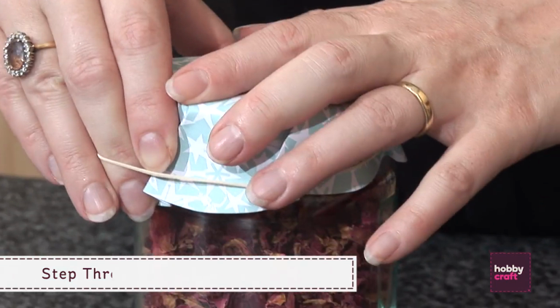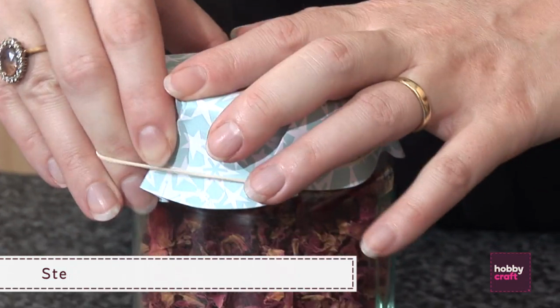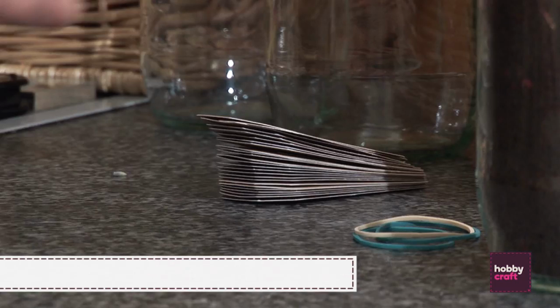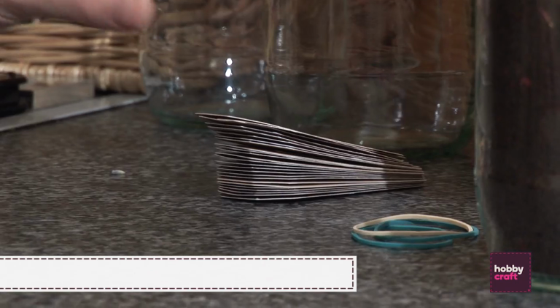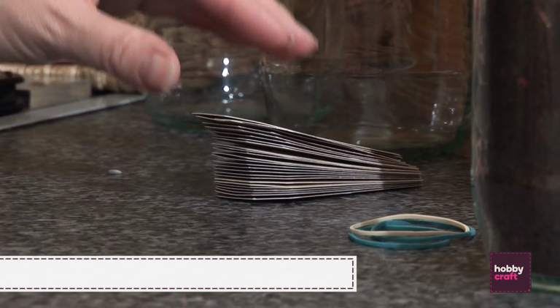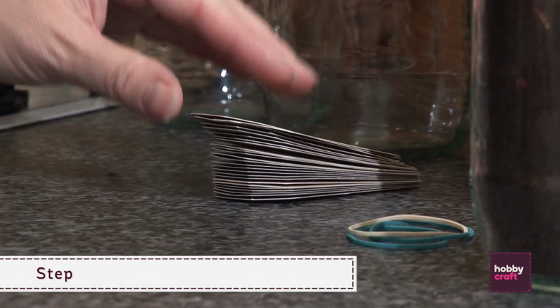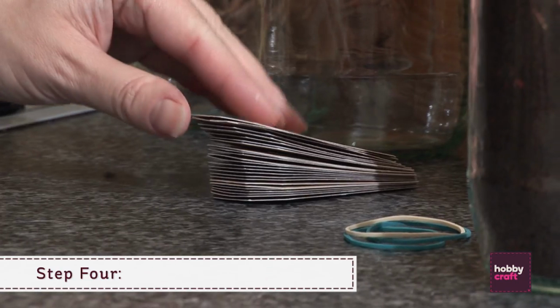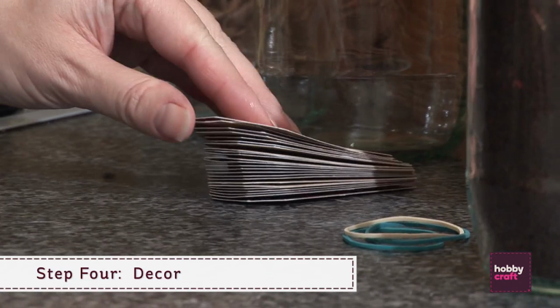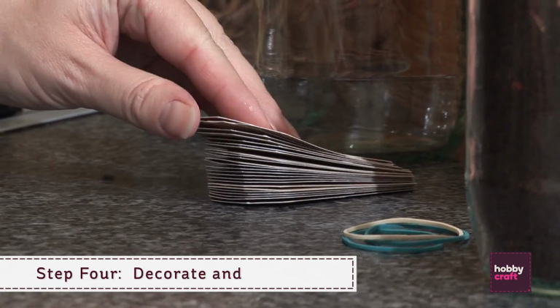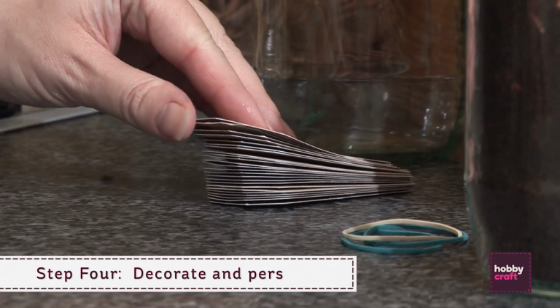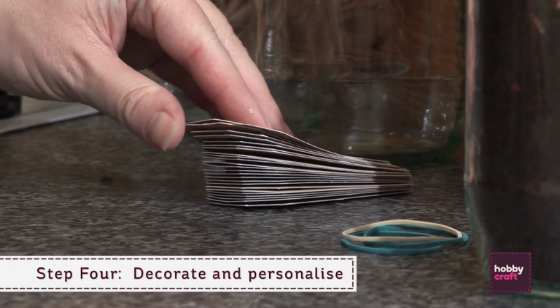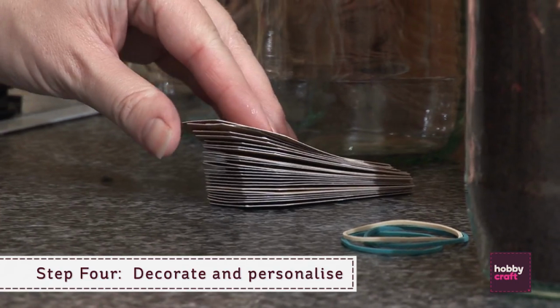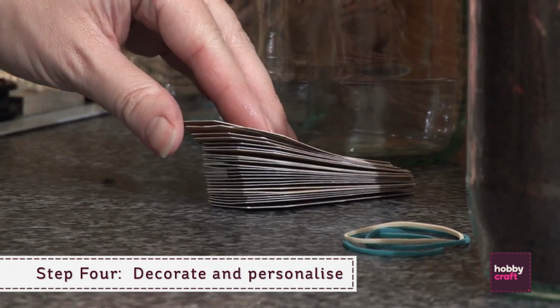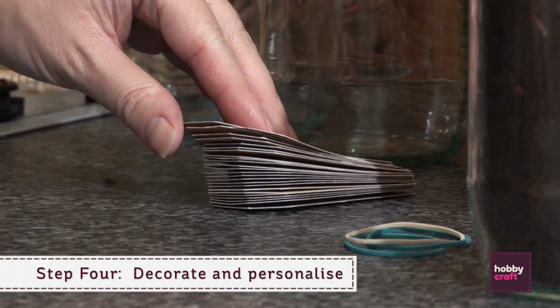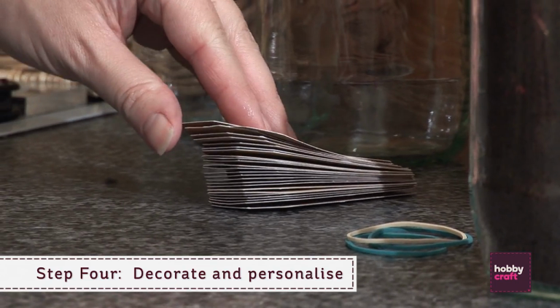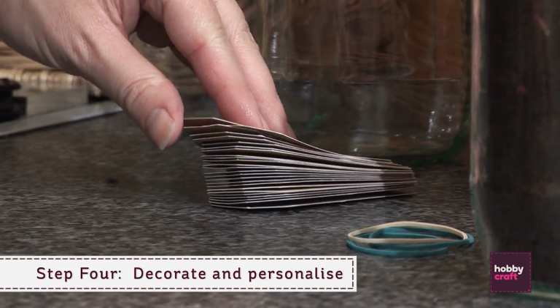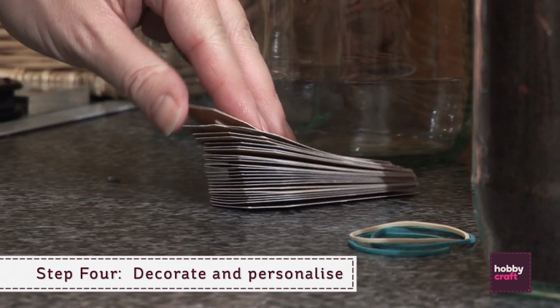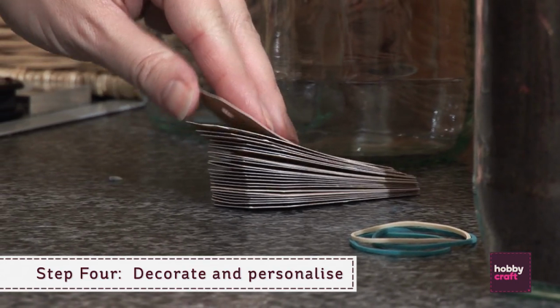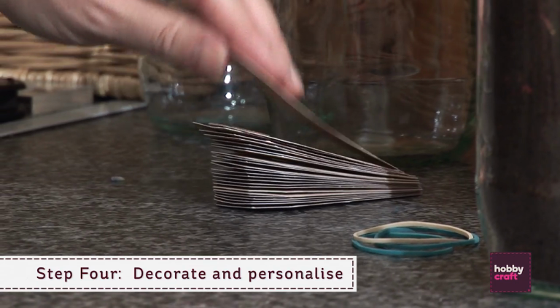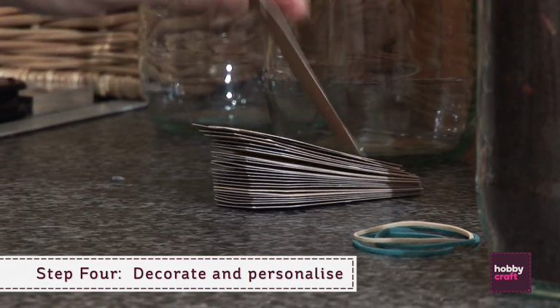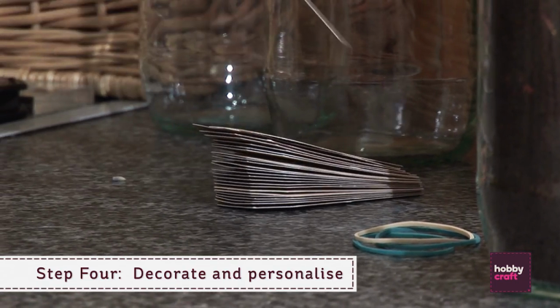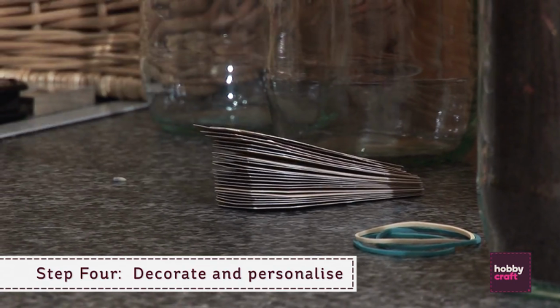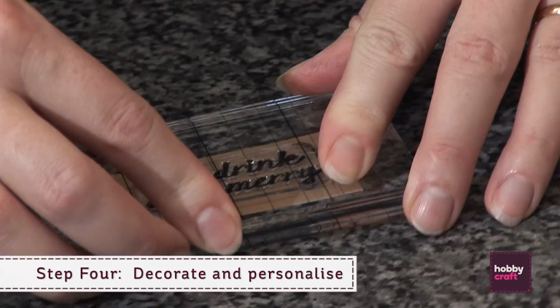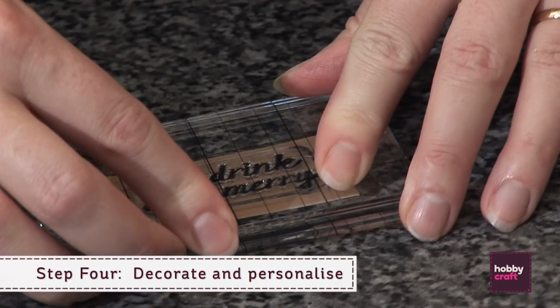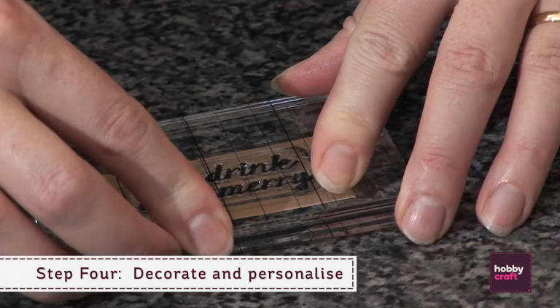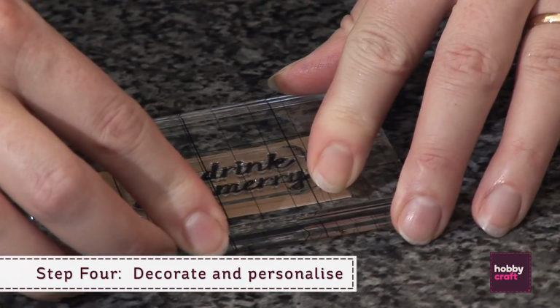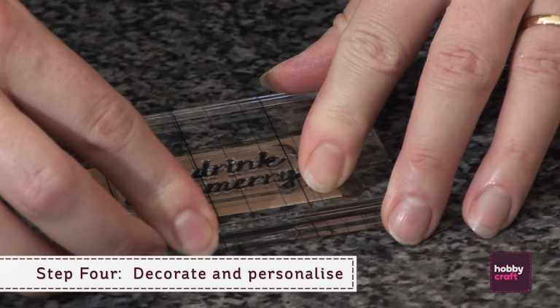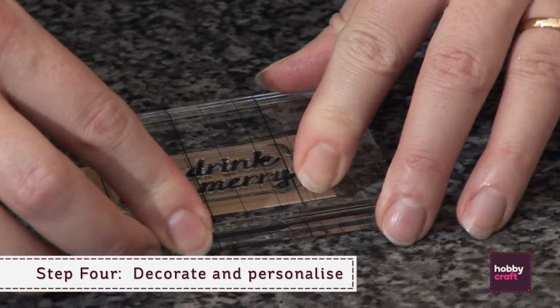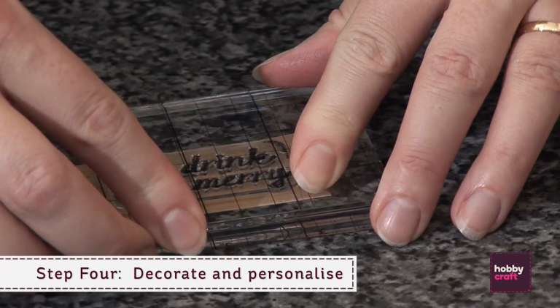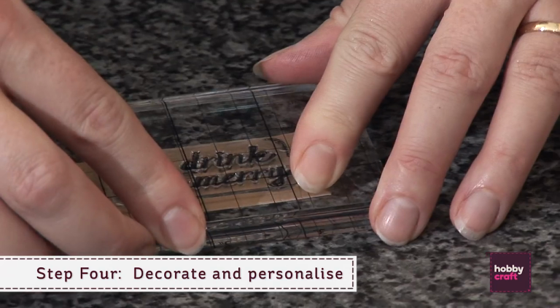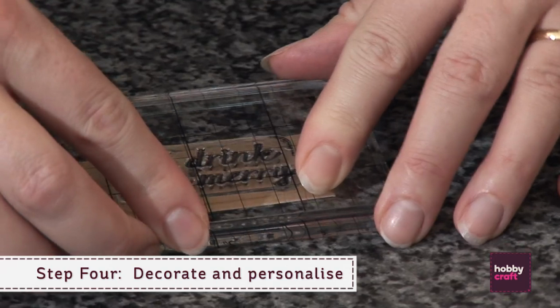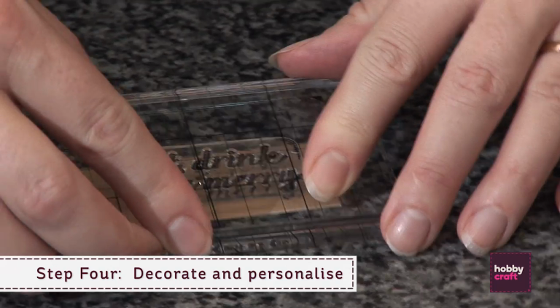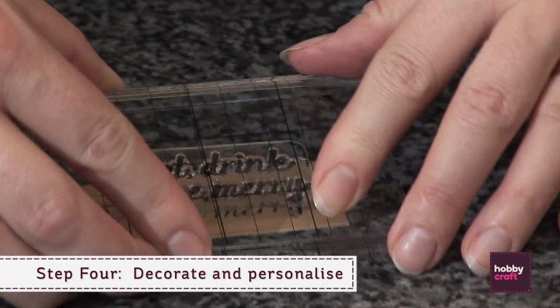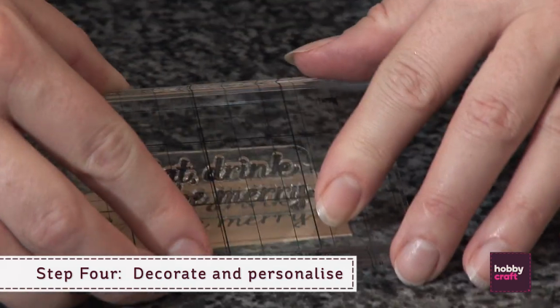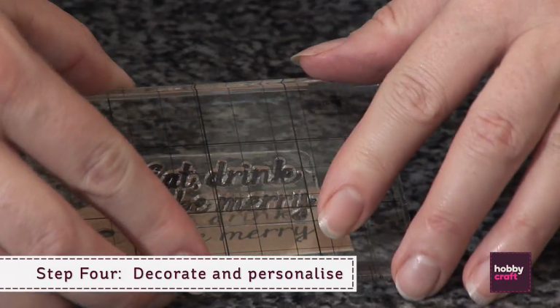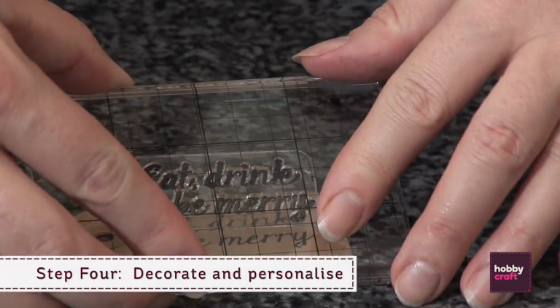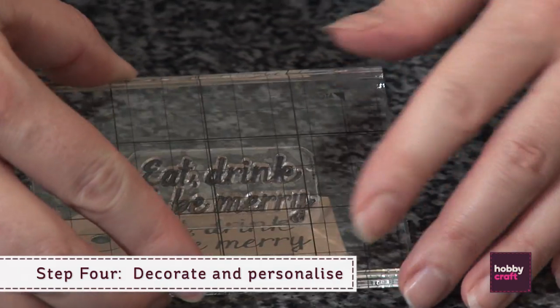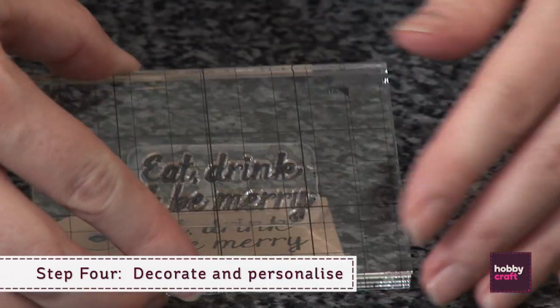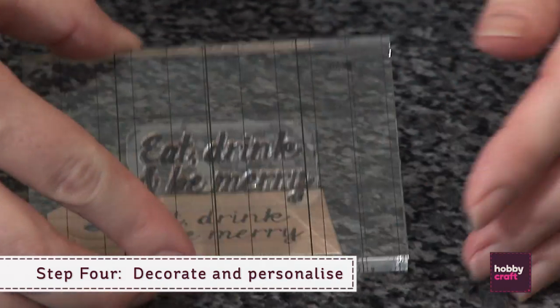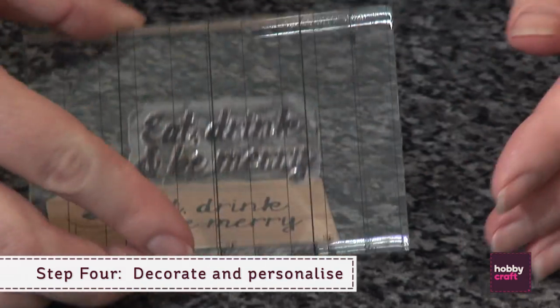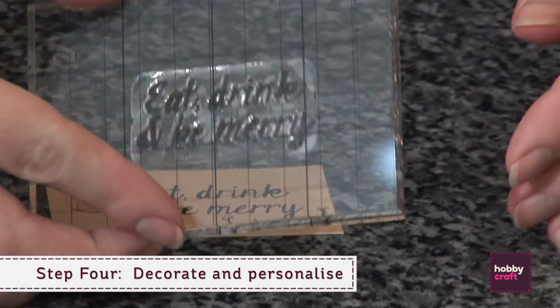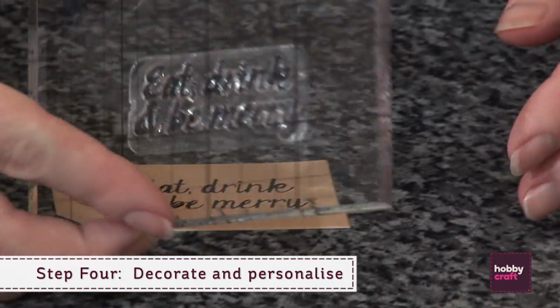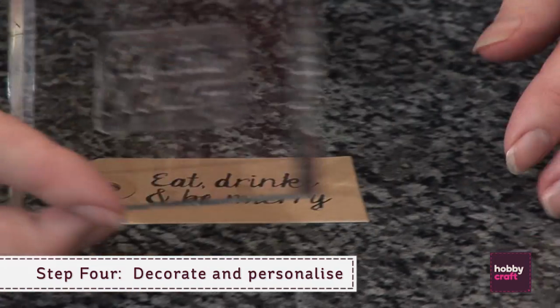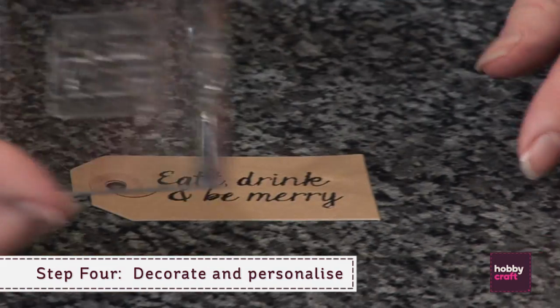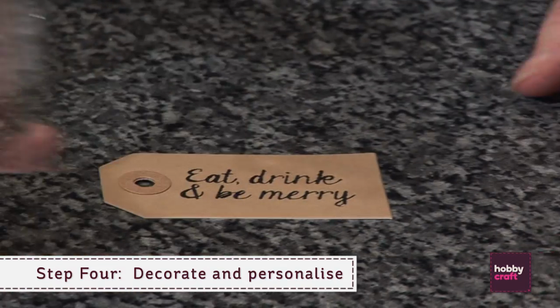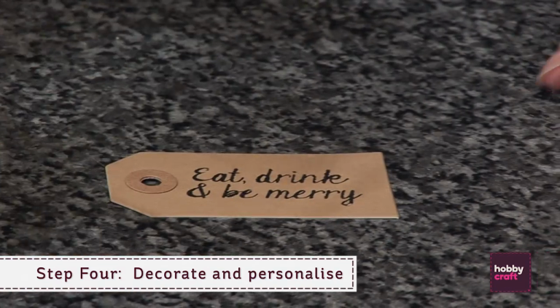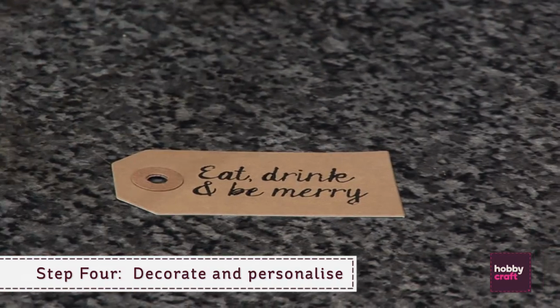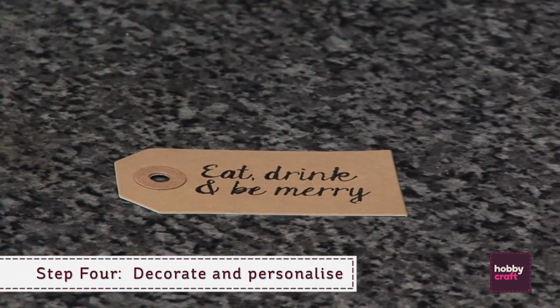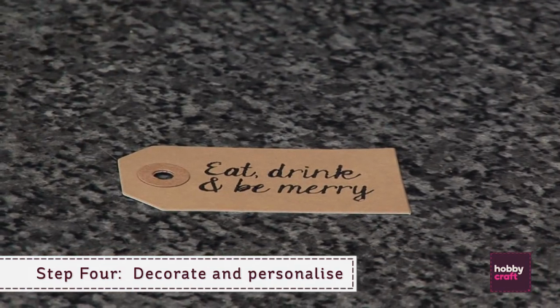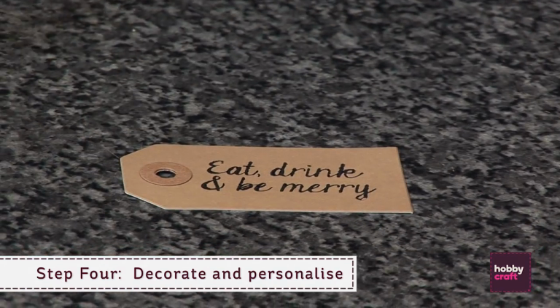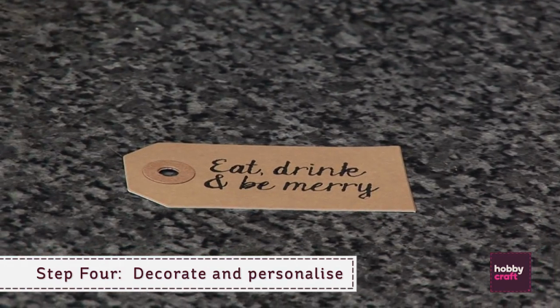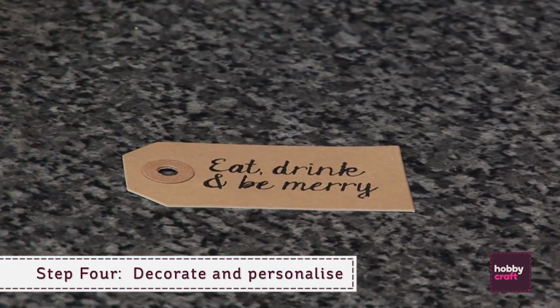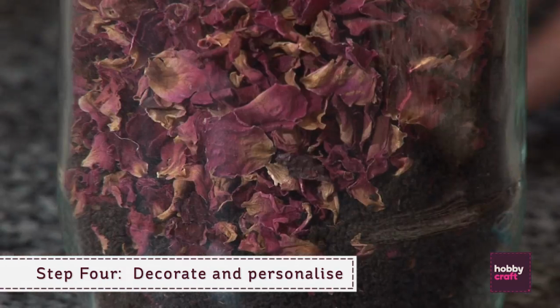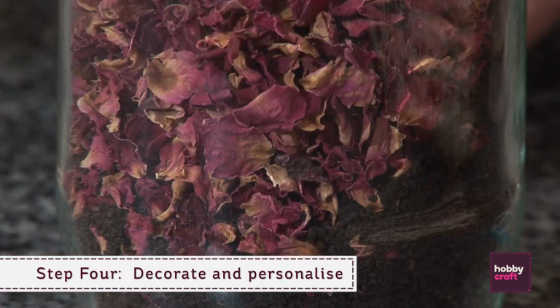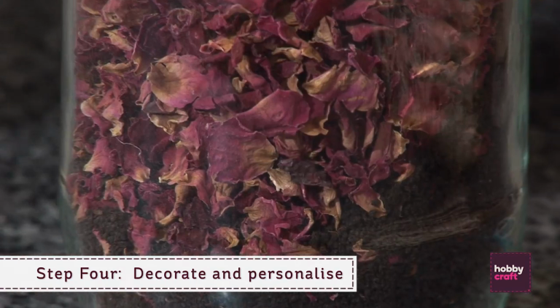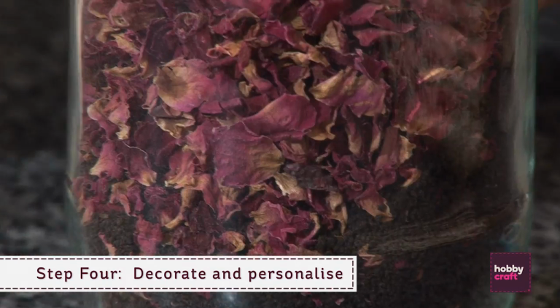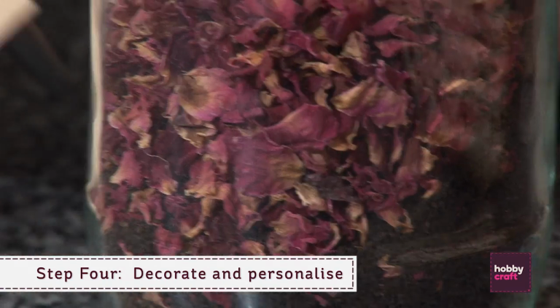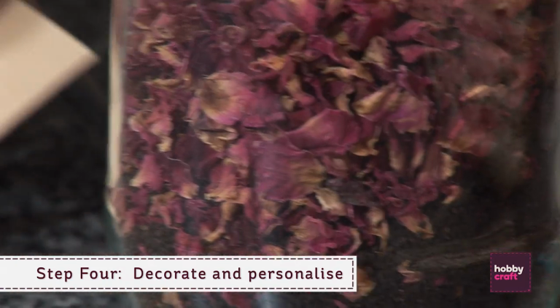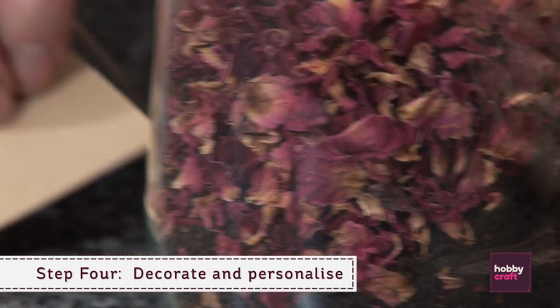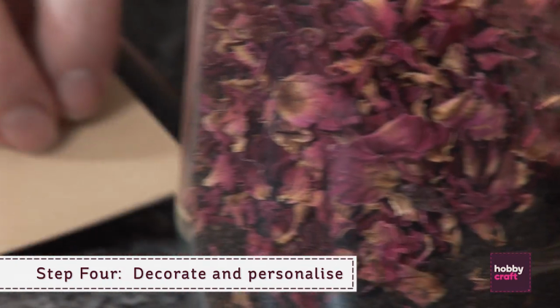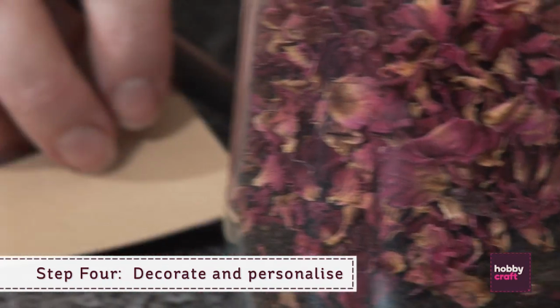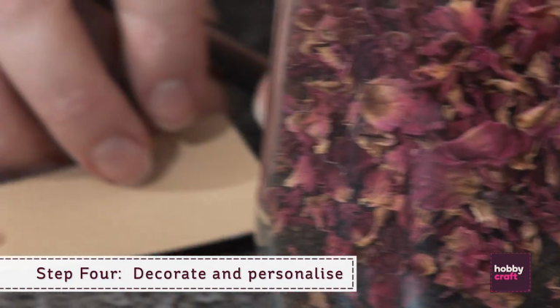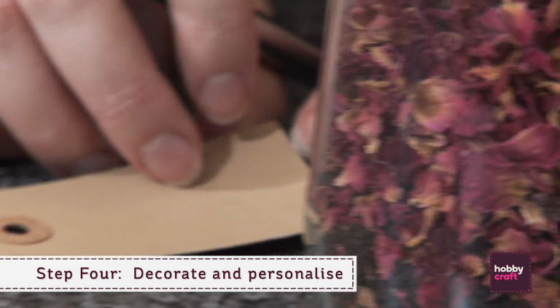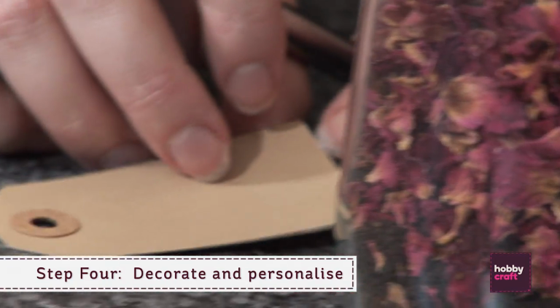Step four: decorate and personalise with handmade labels and secure with ribbon.